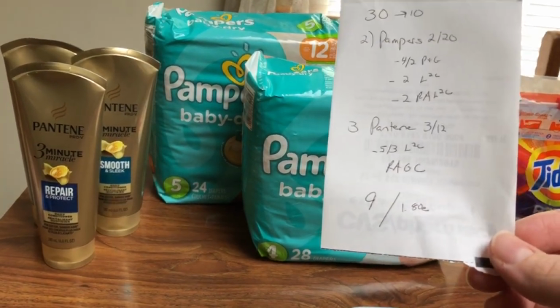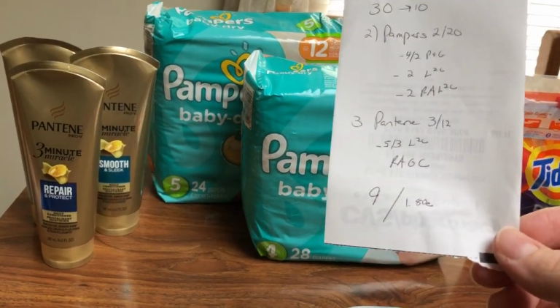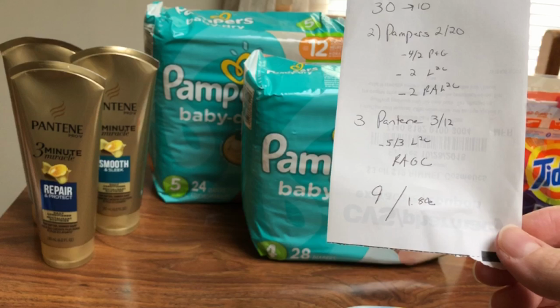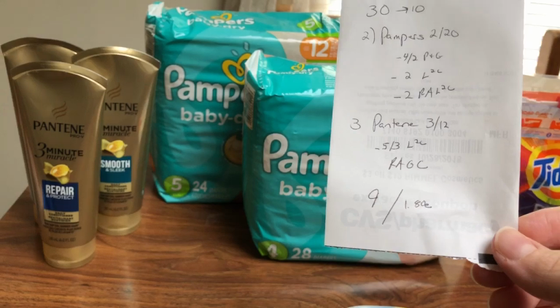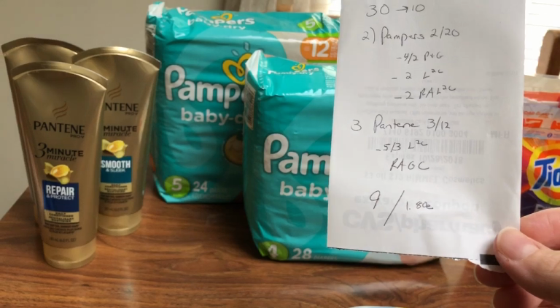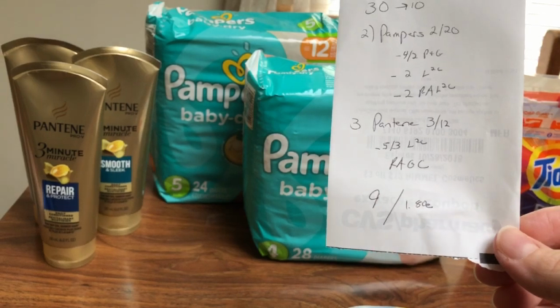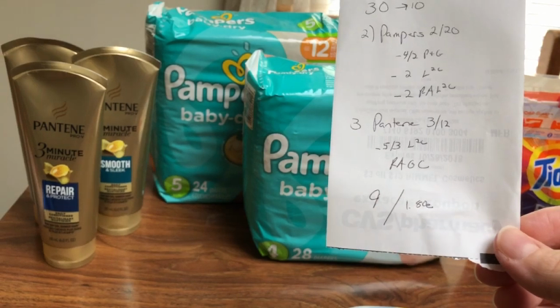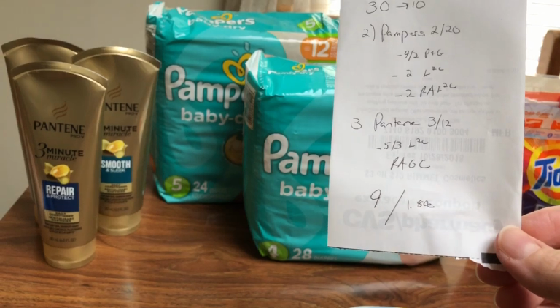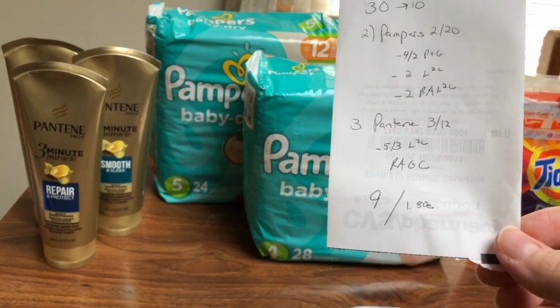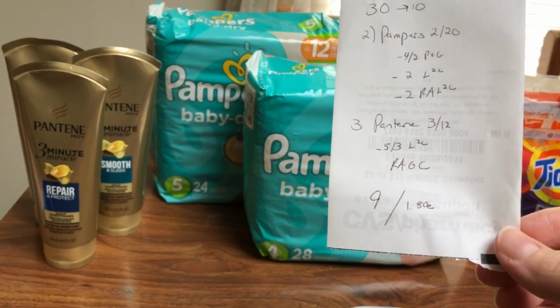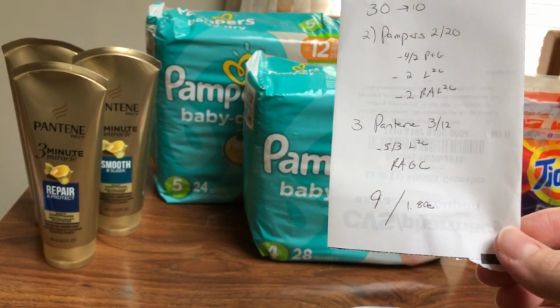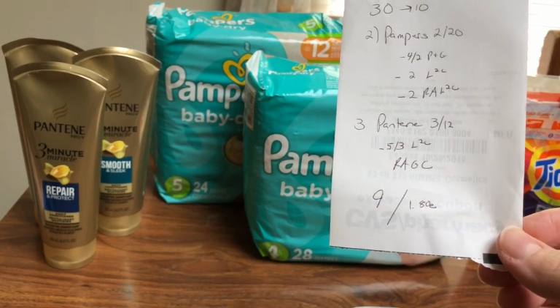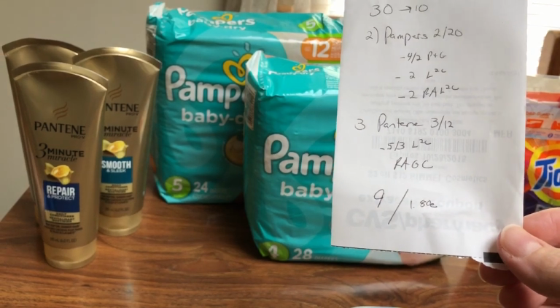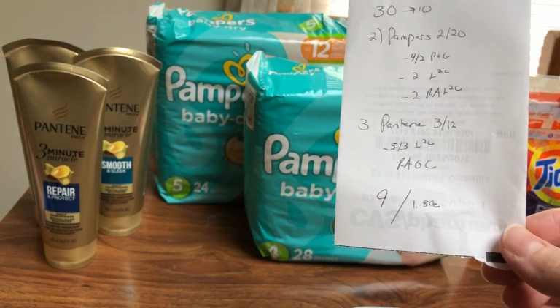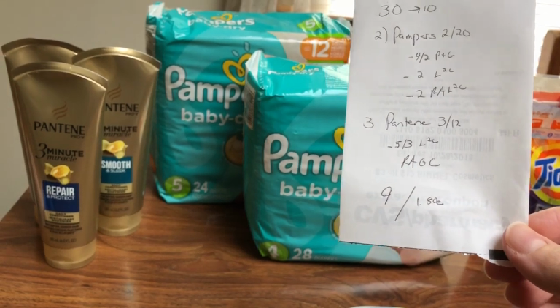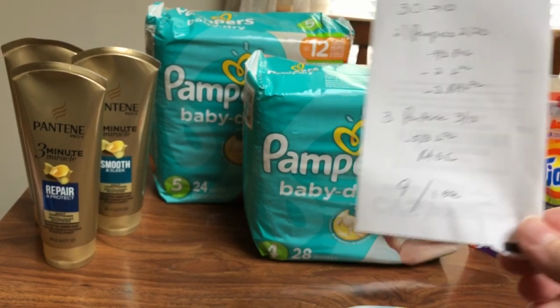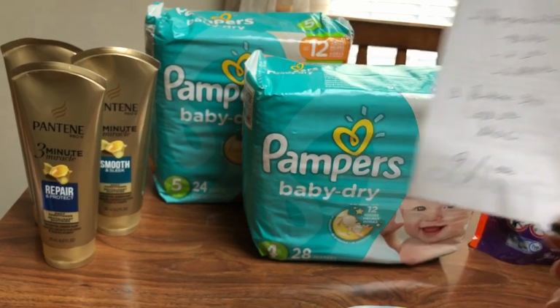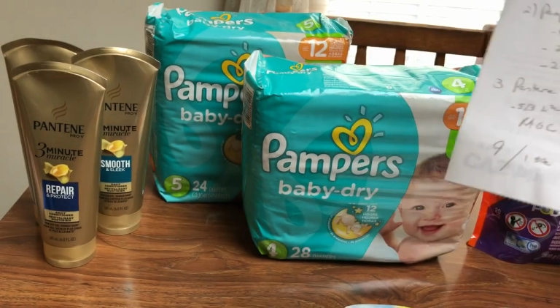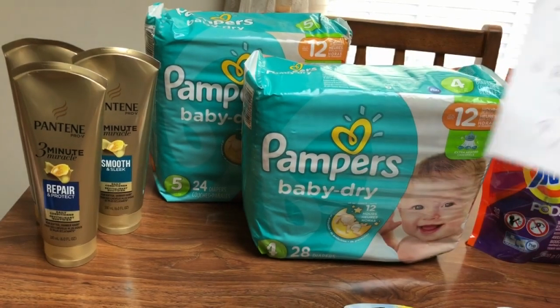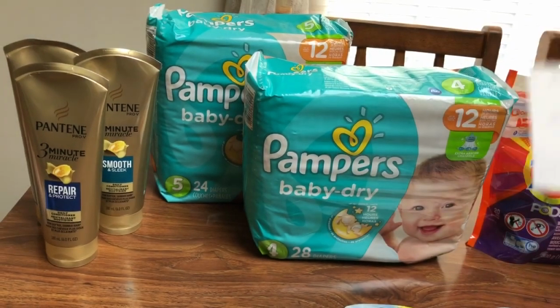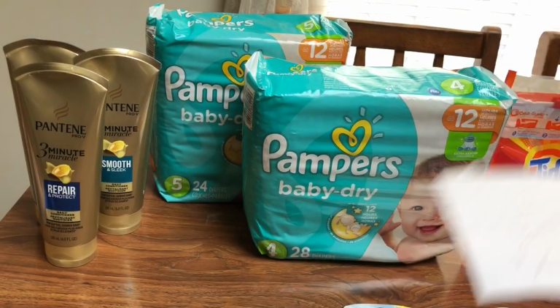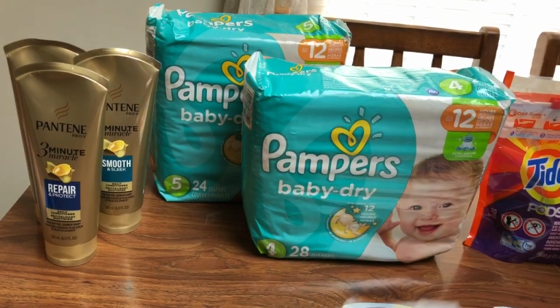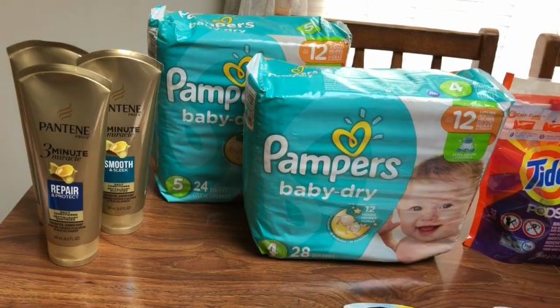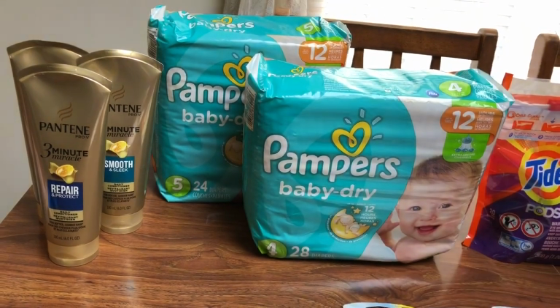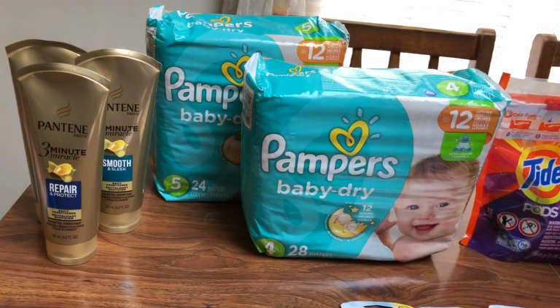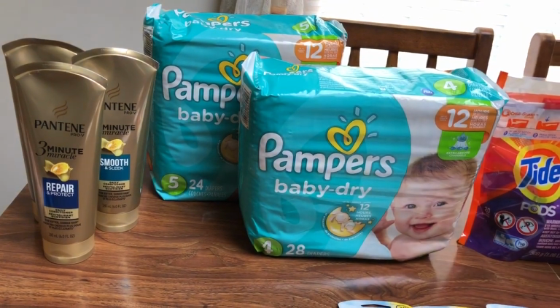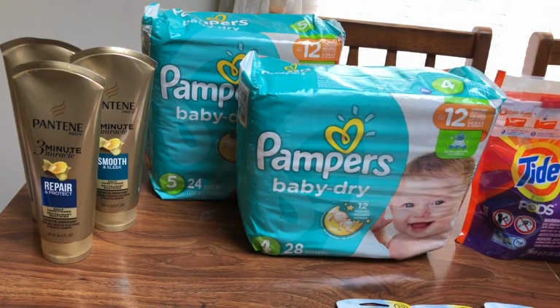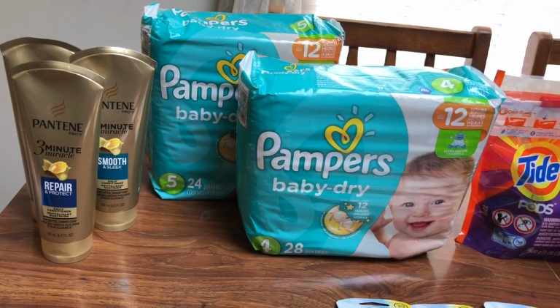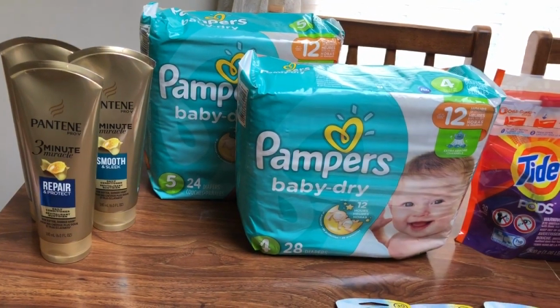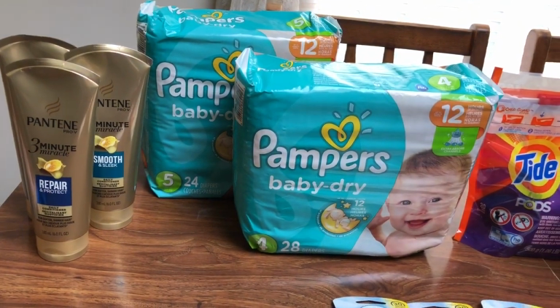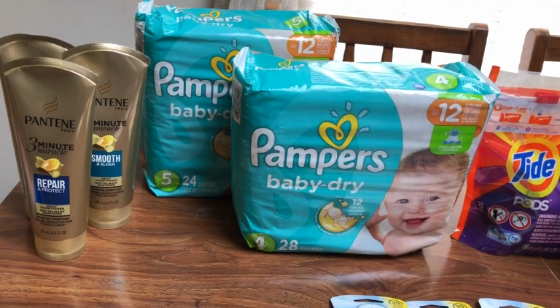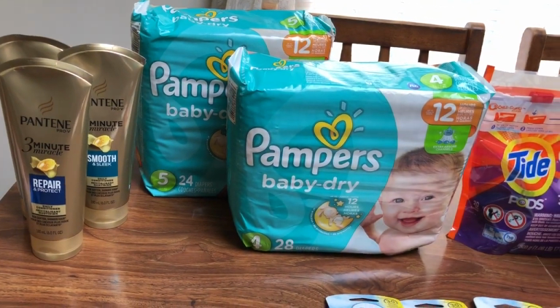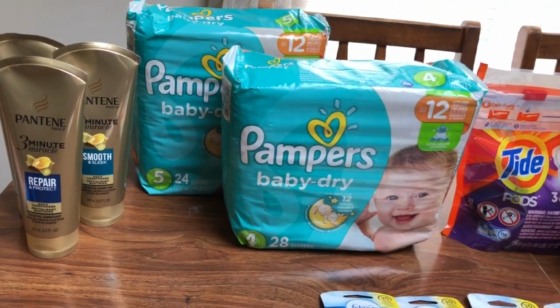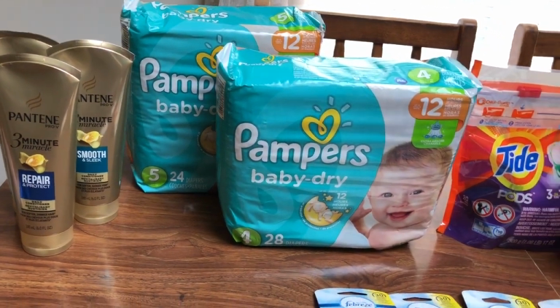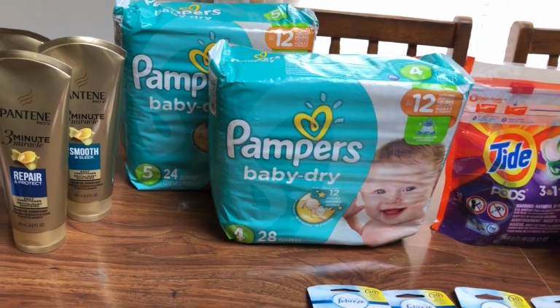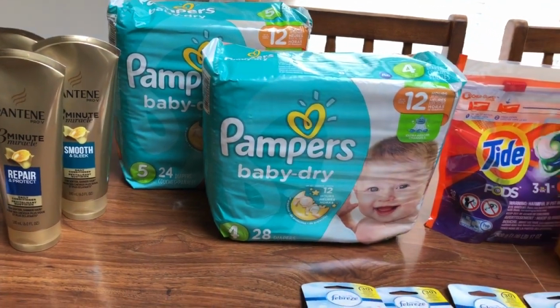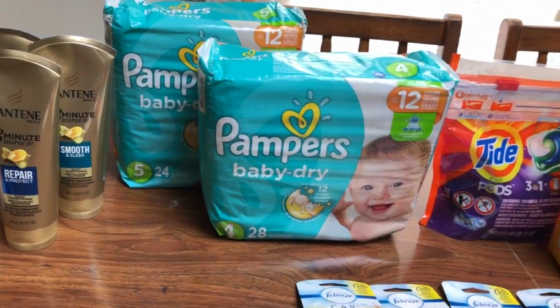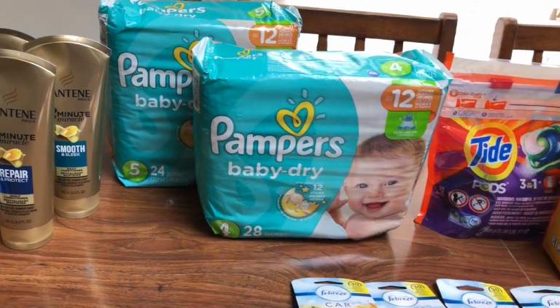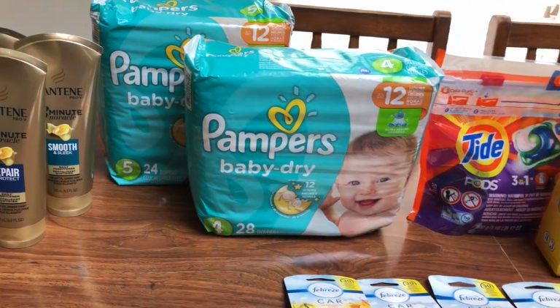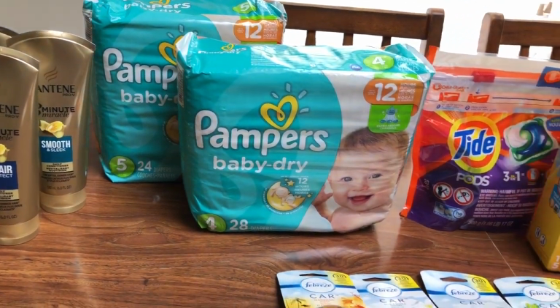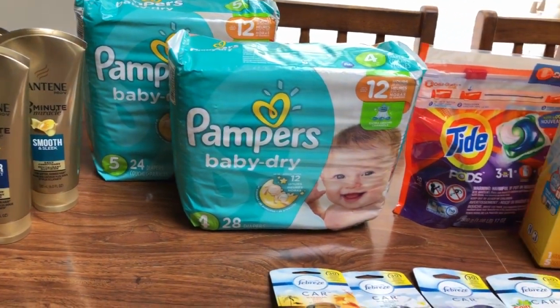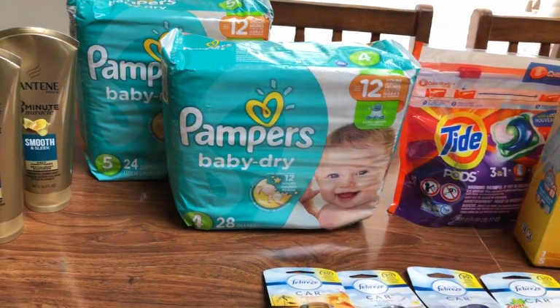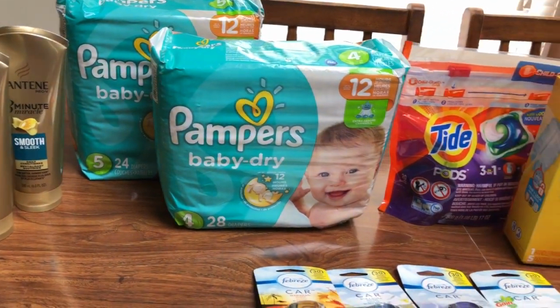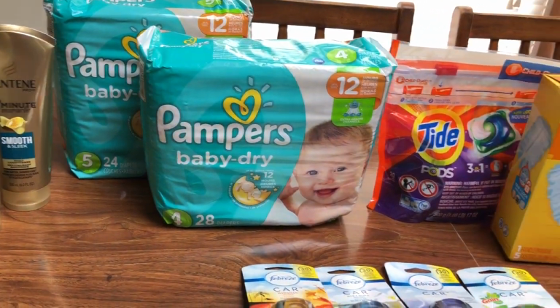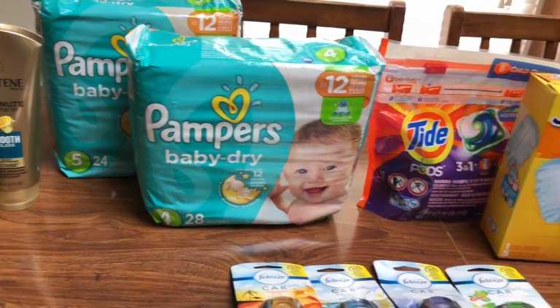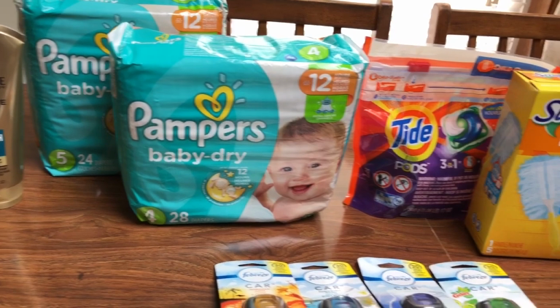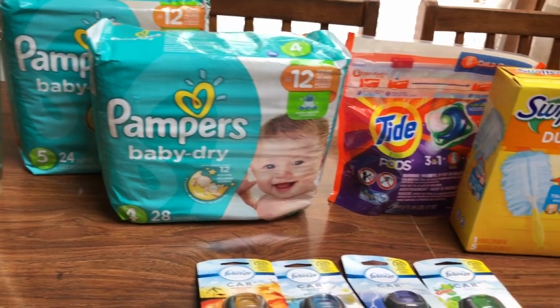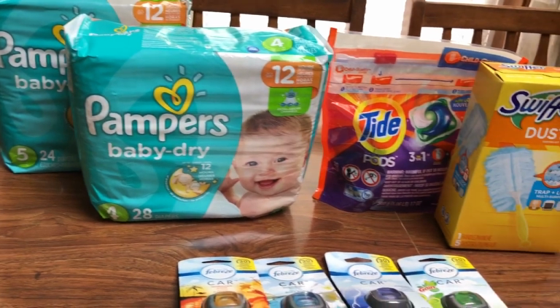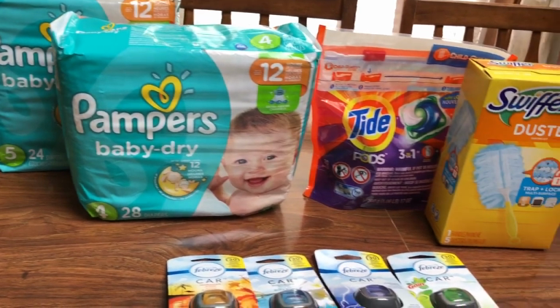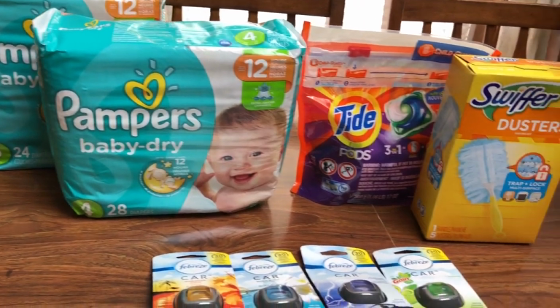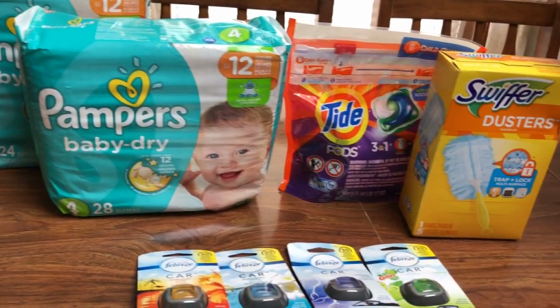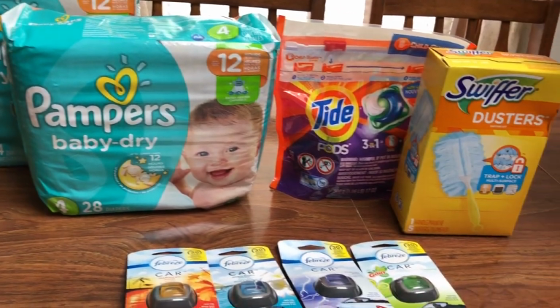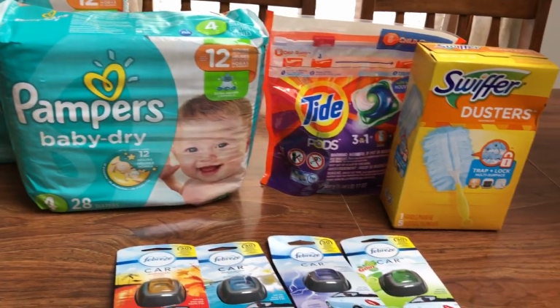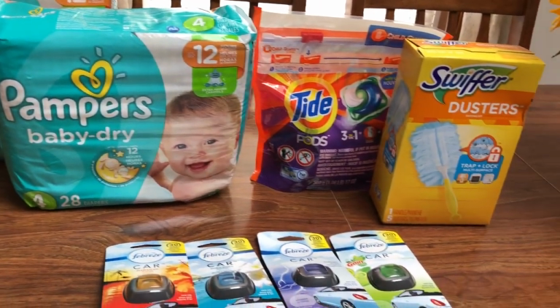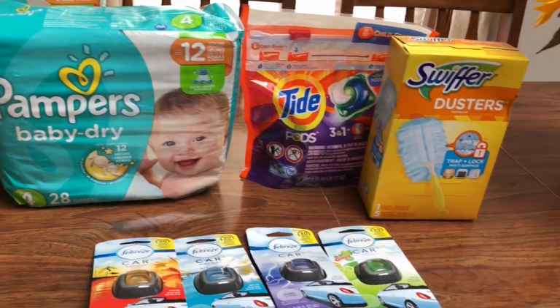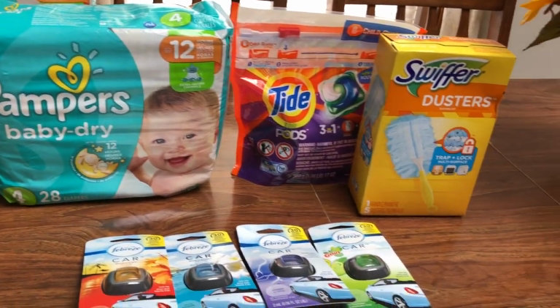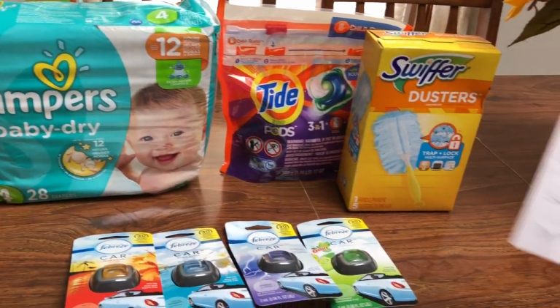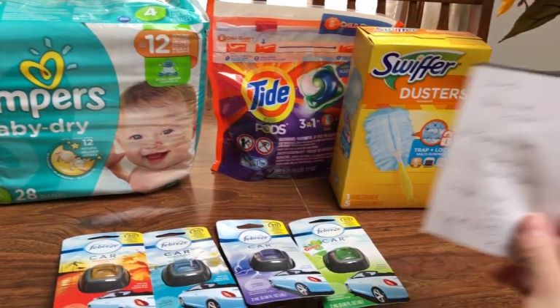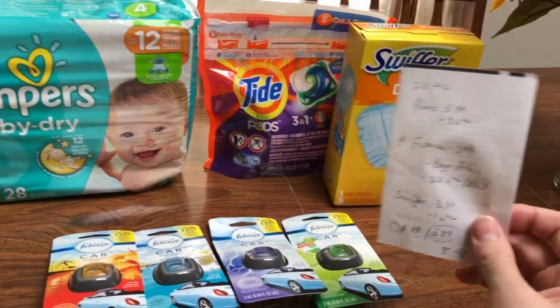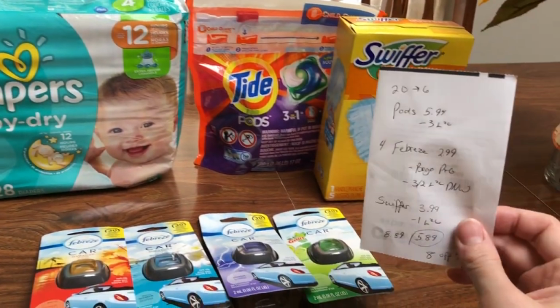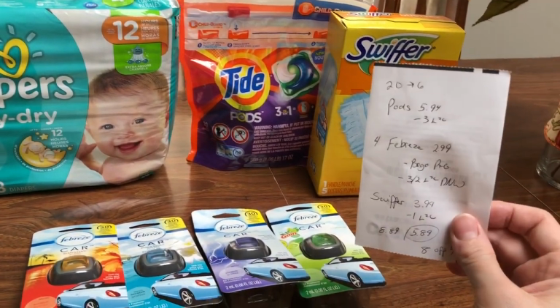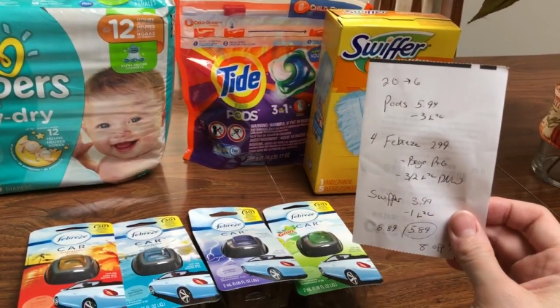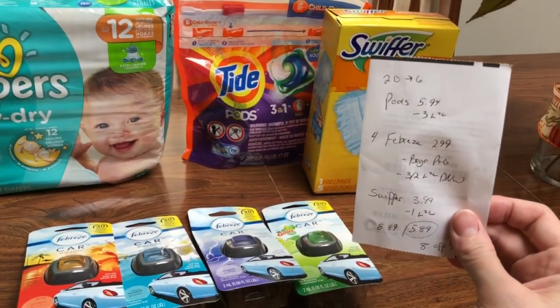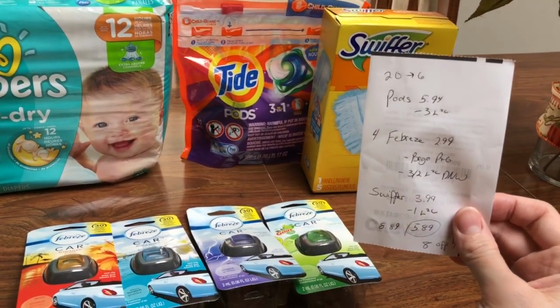So that was $9, or $1.80 apiece, so not a bad deal. I had that $8 off of $40, and then I did this other deal — Spend $20, get back $6.